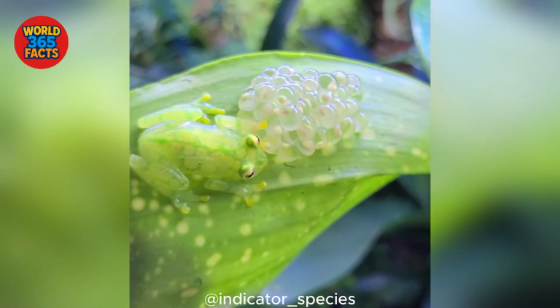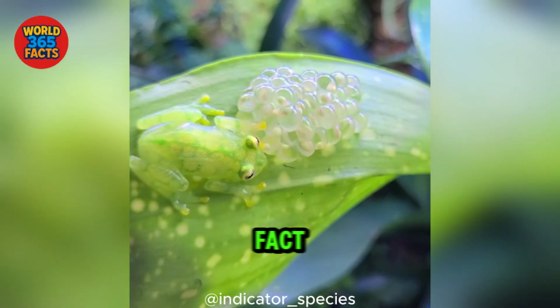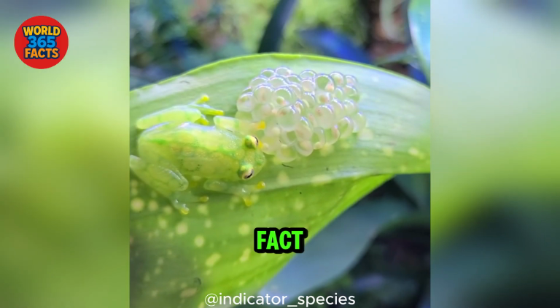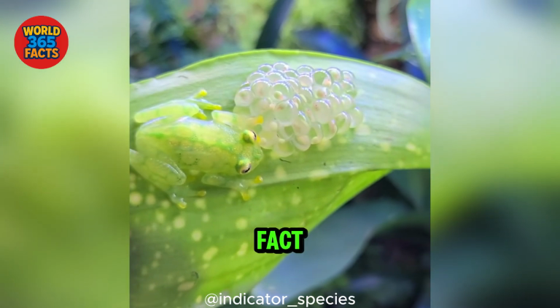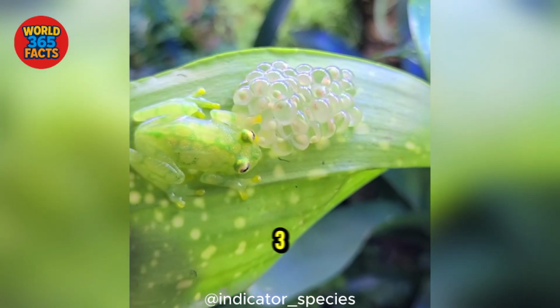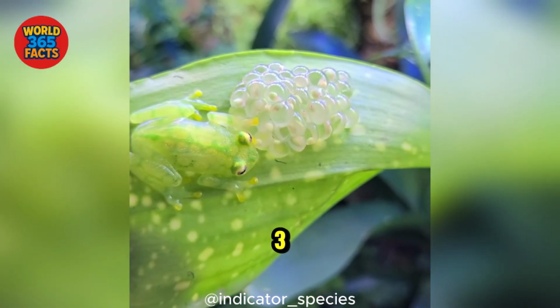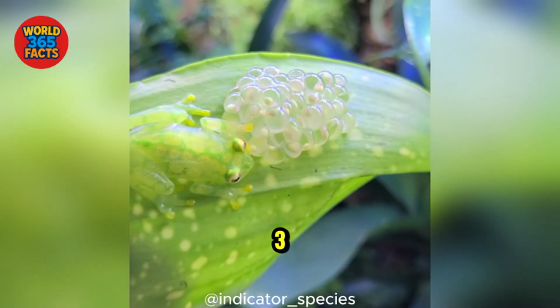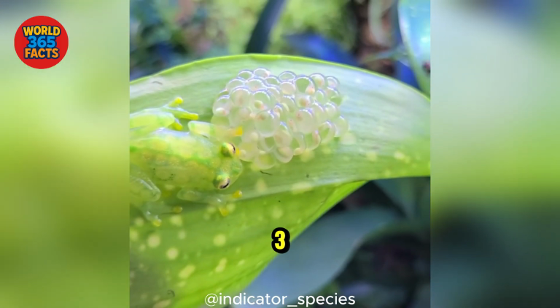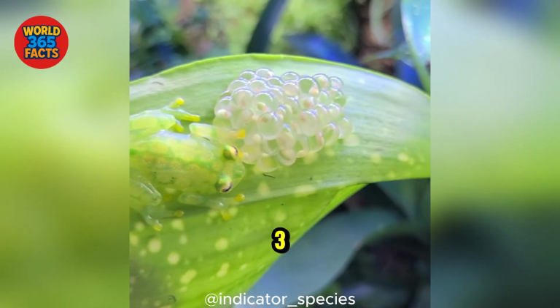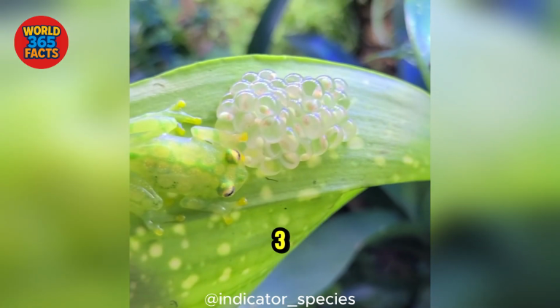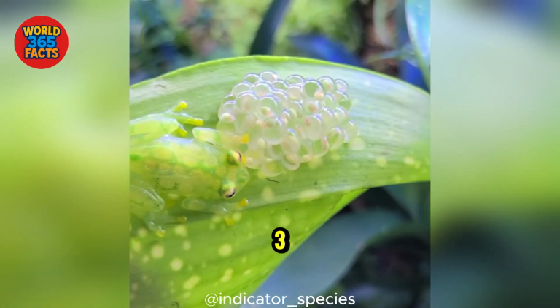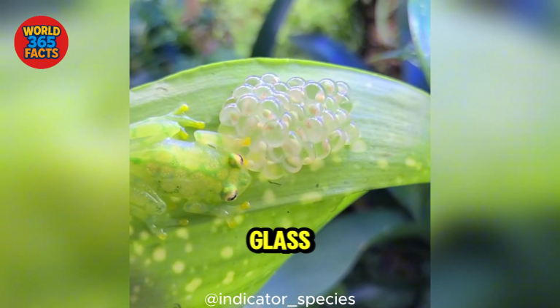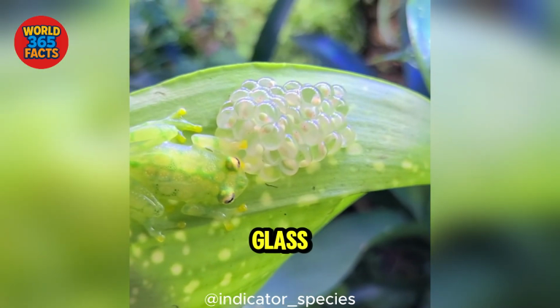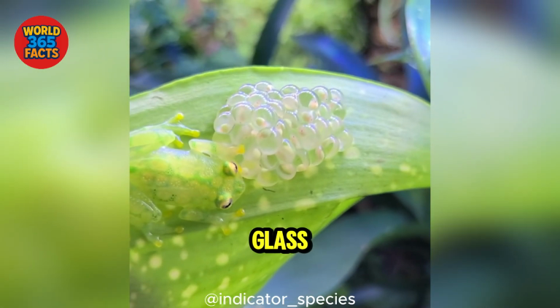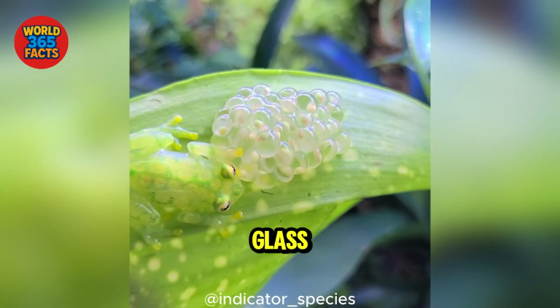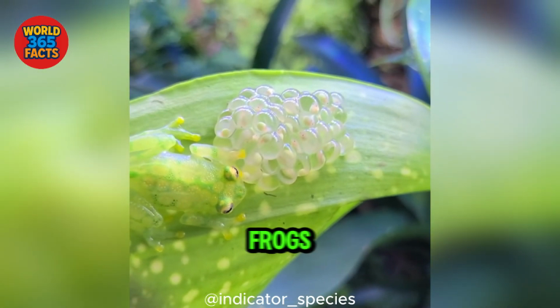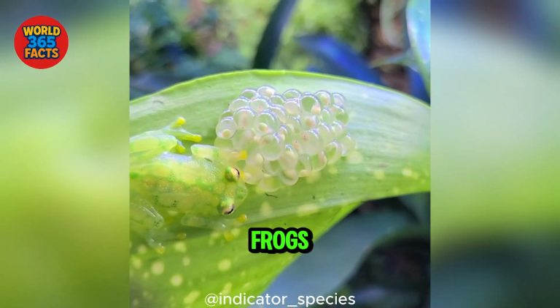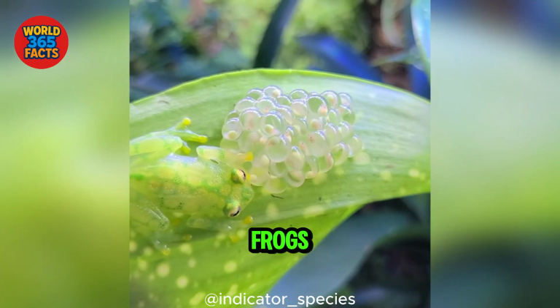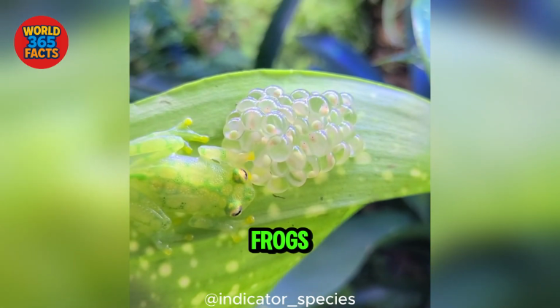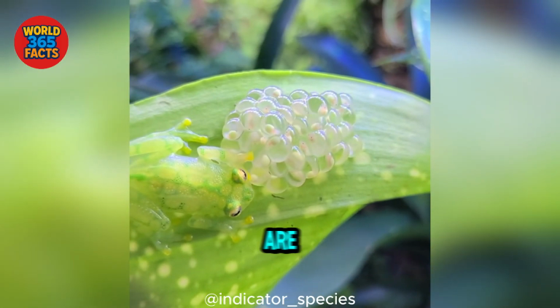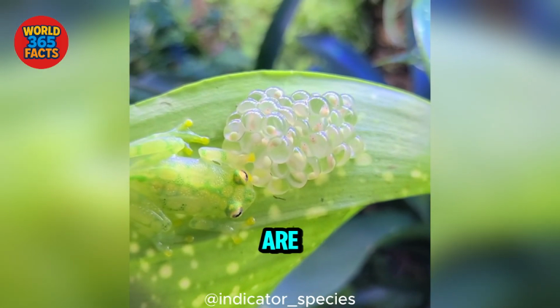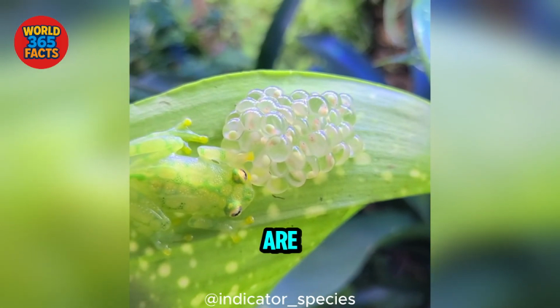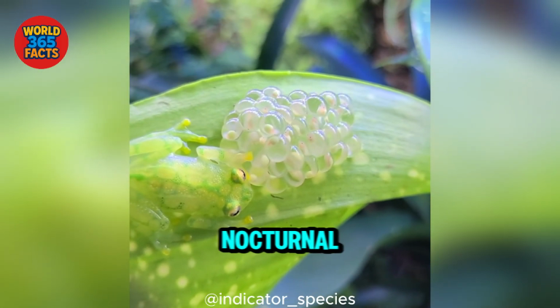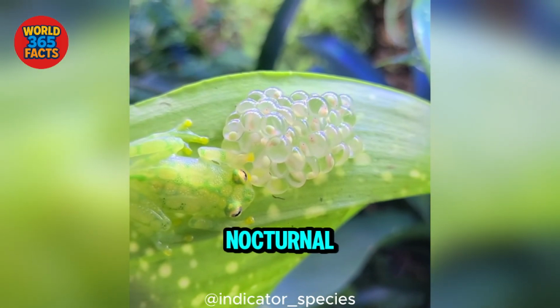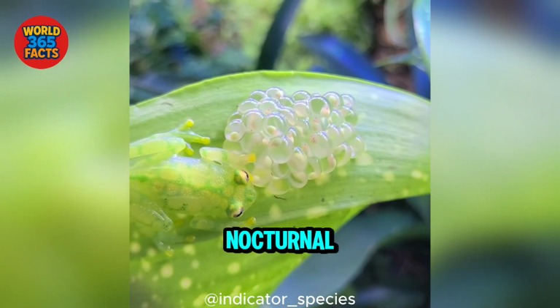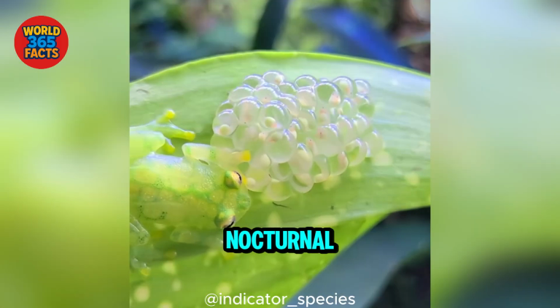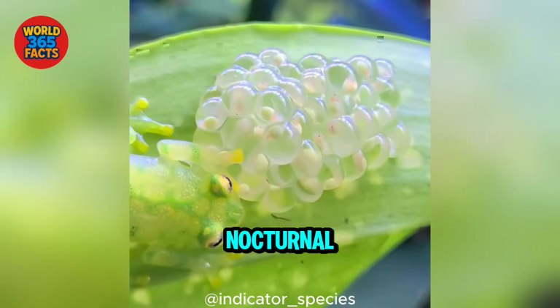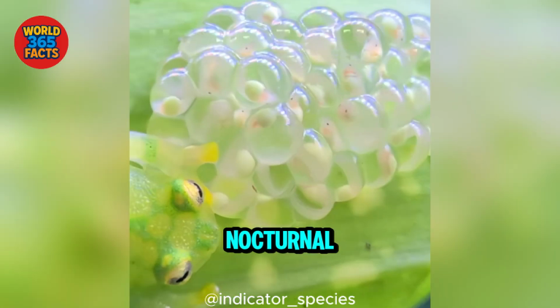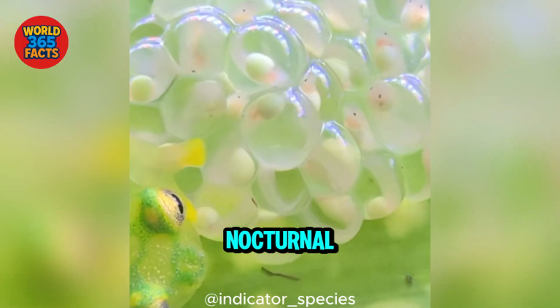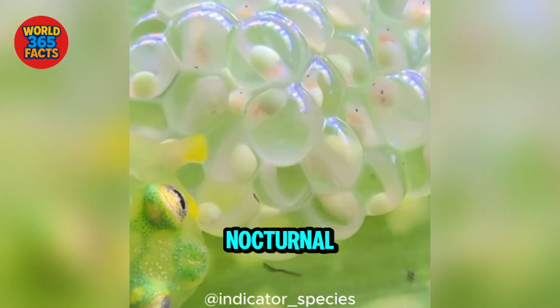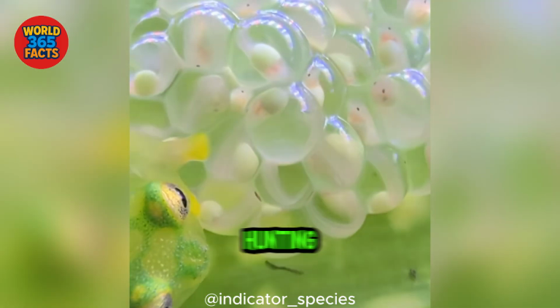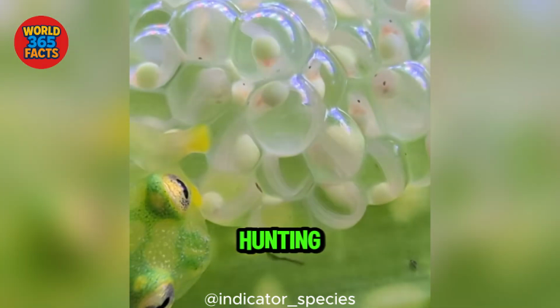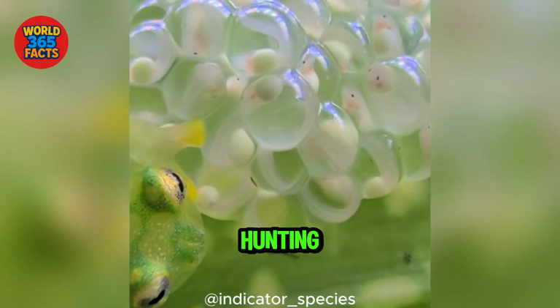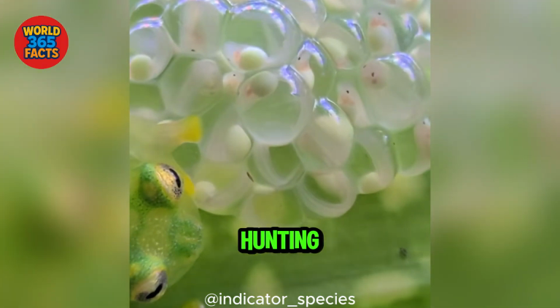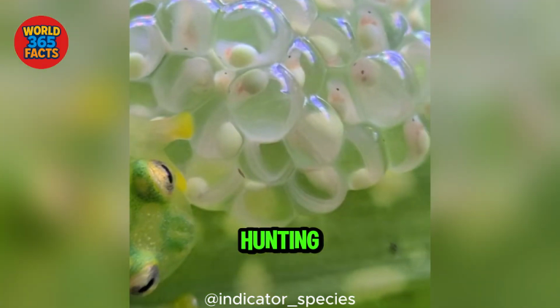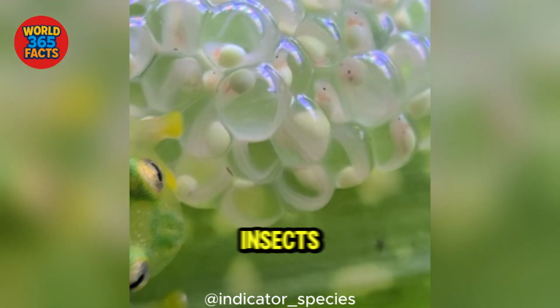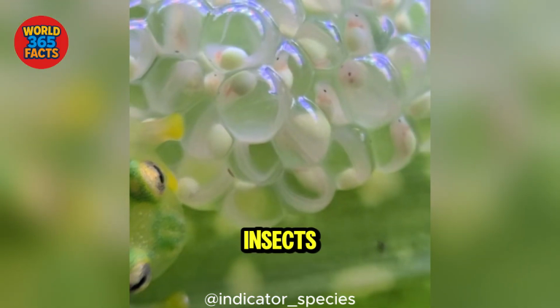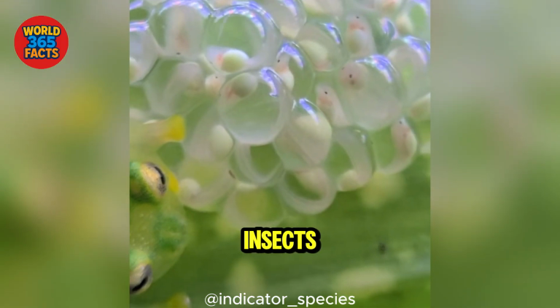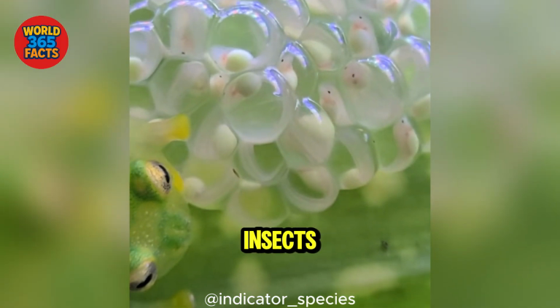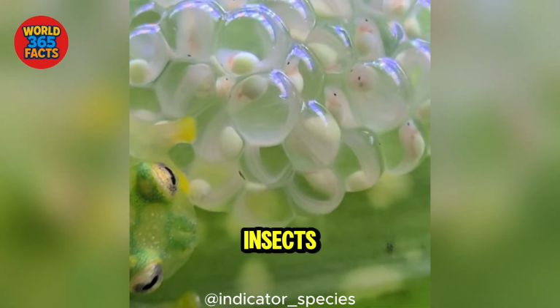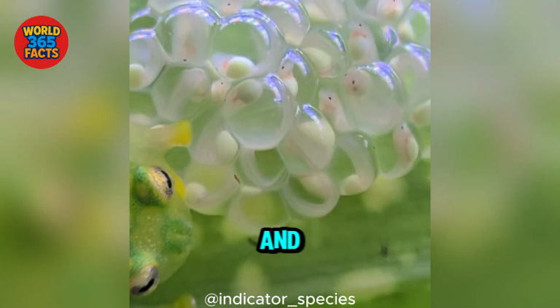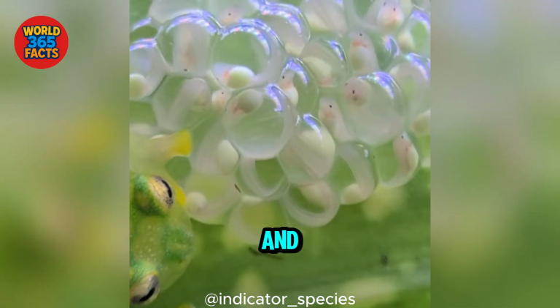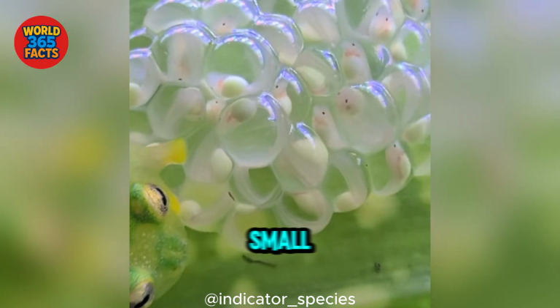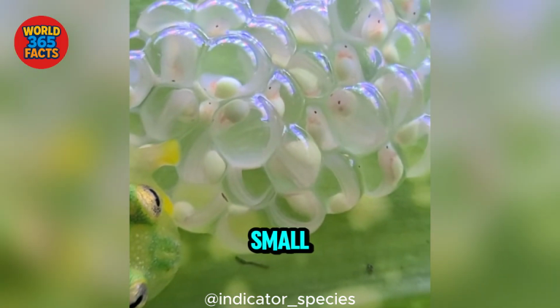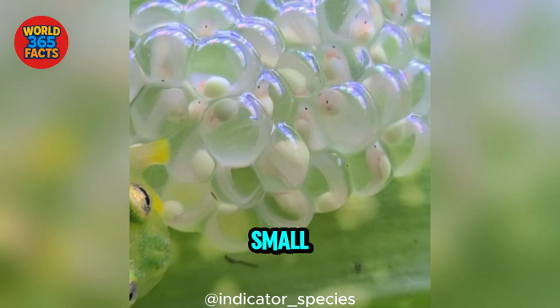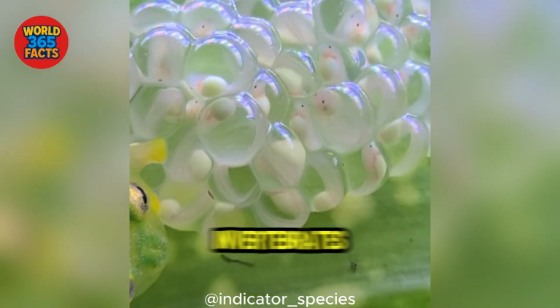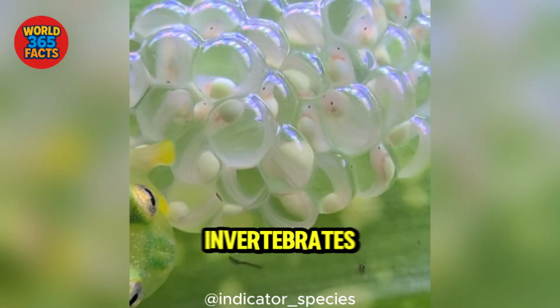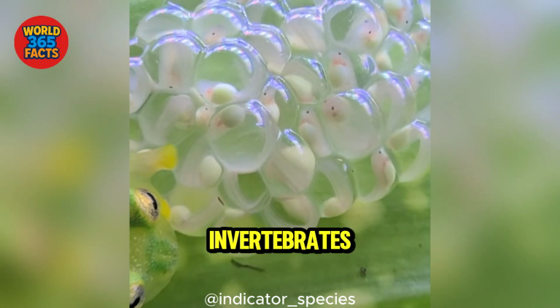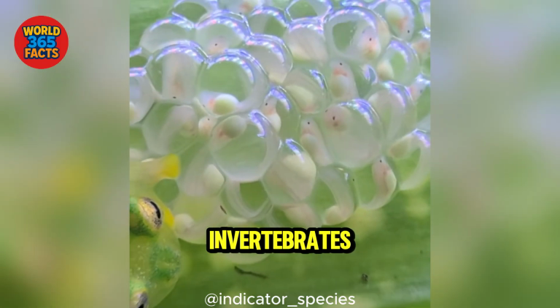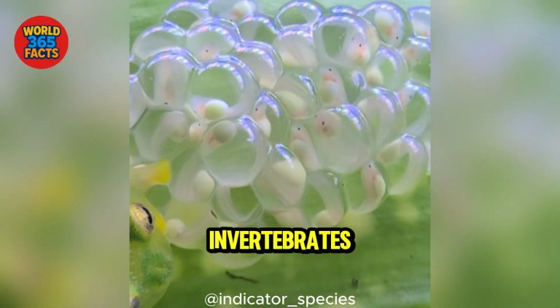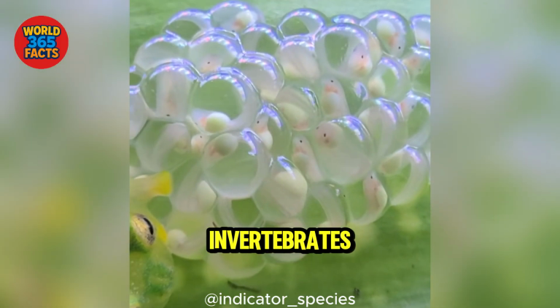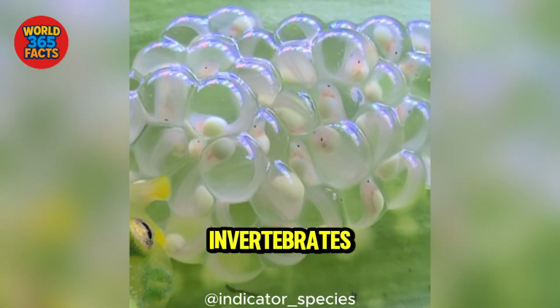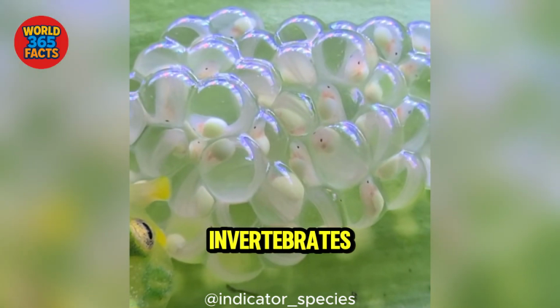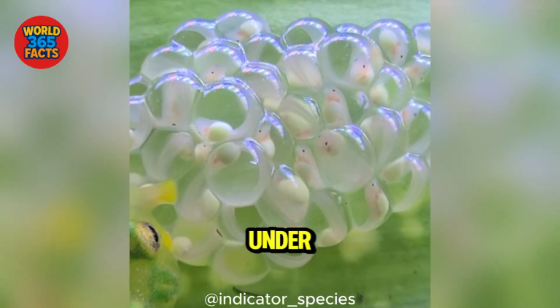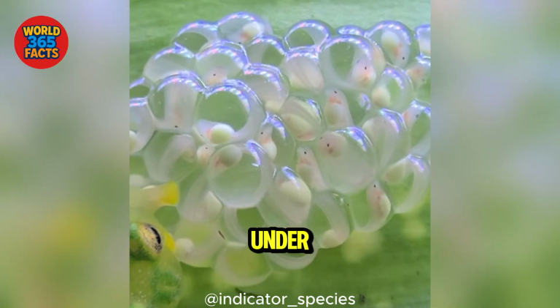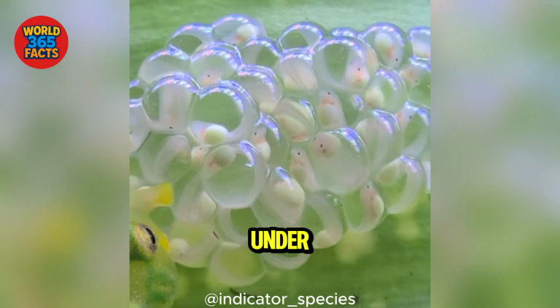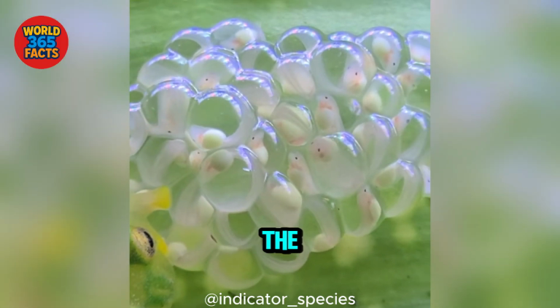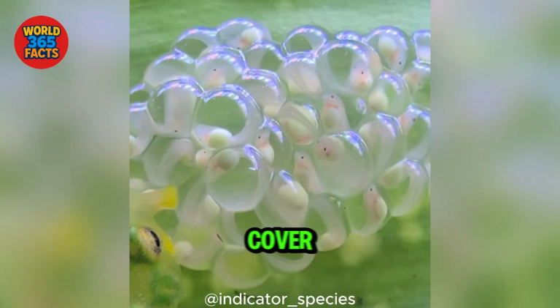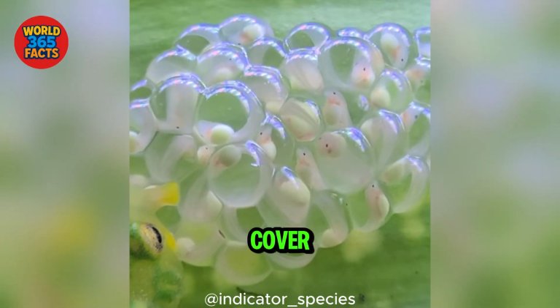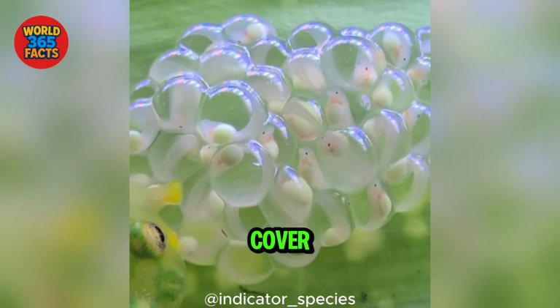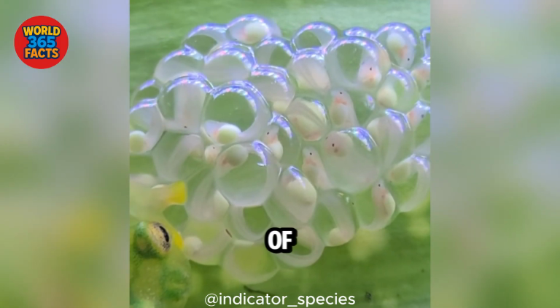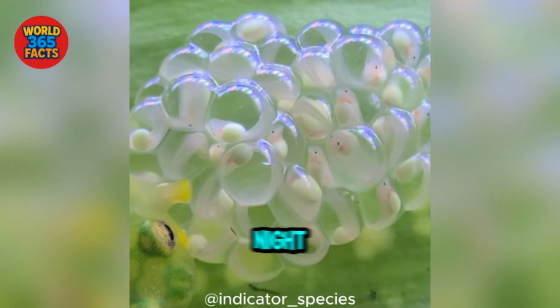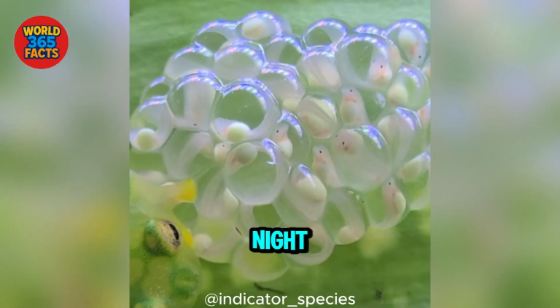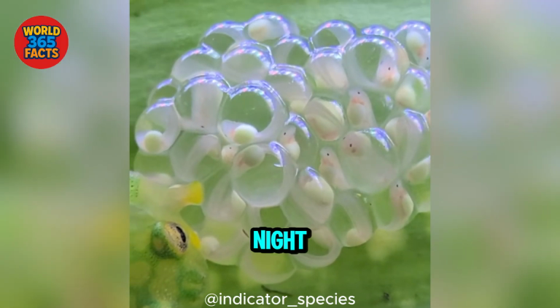Fact 3: Glass frogs are nocturnal, hunting insects and small invertebrates under the cover of night.